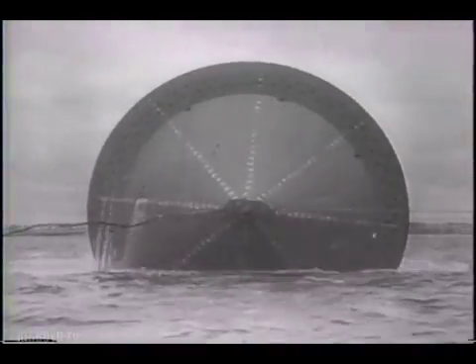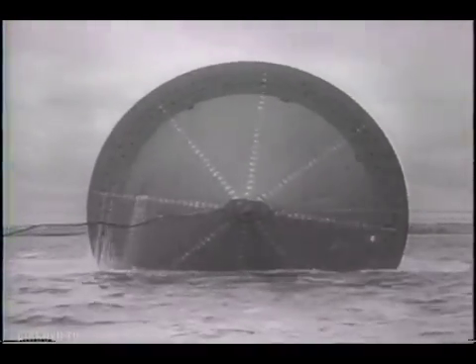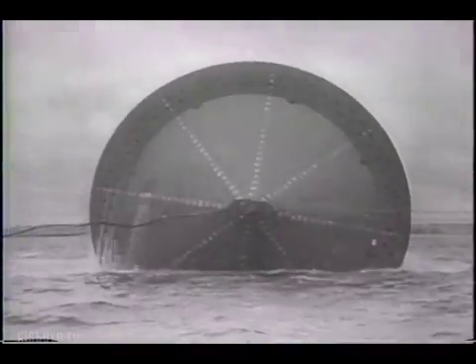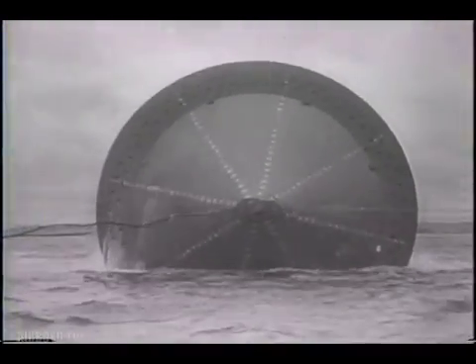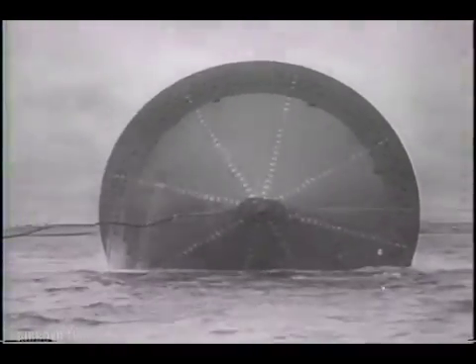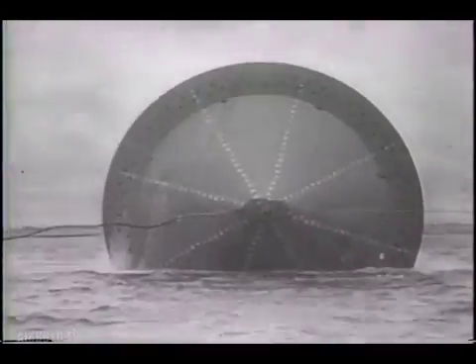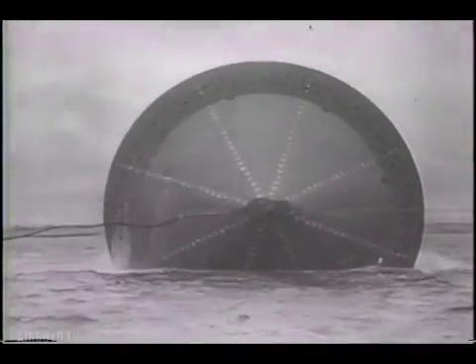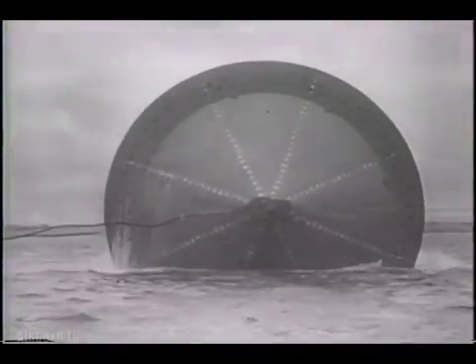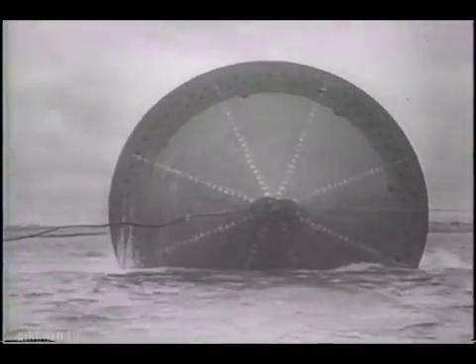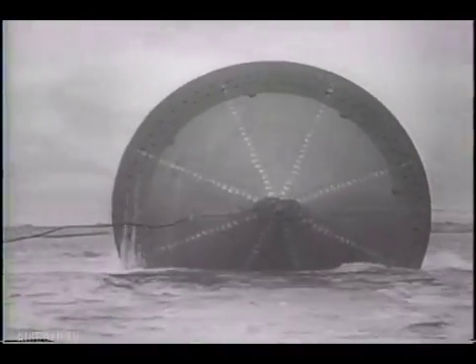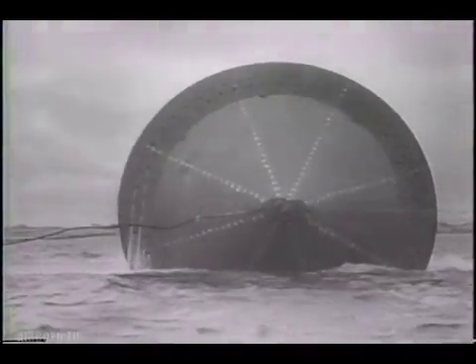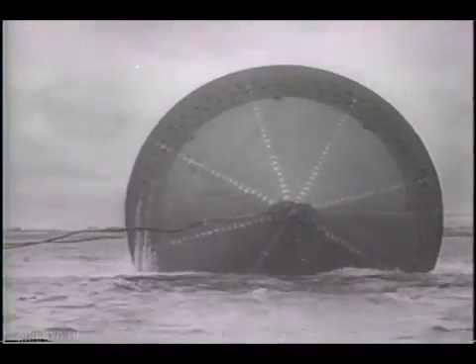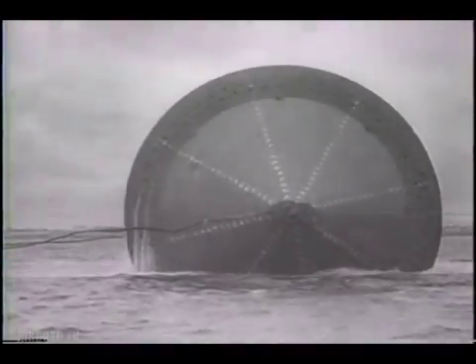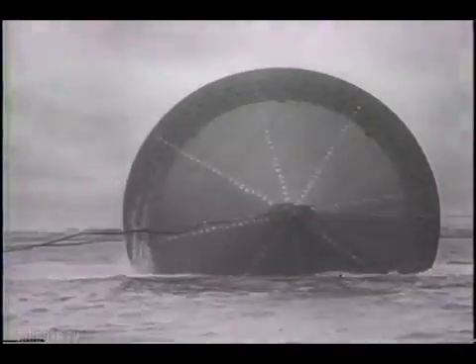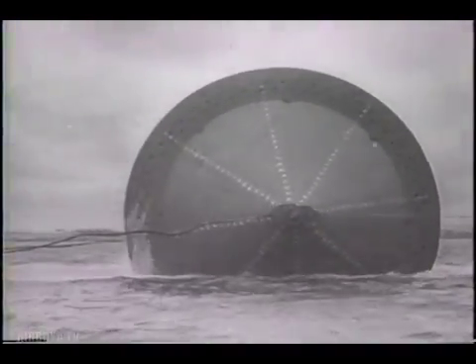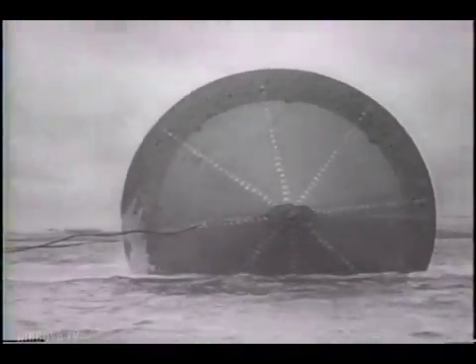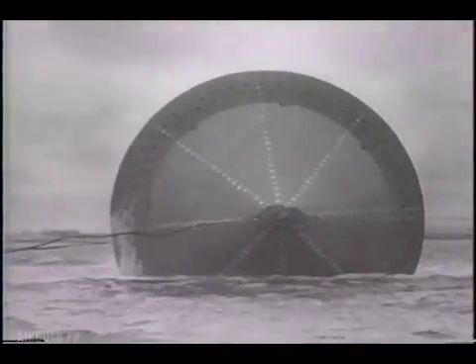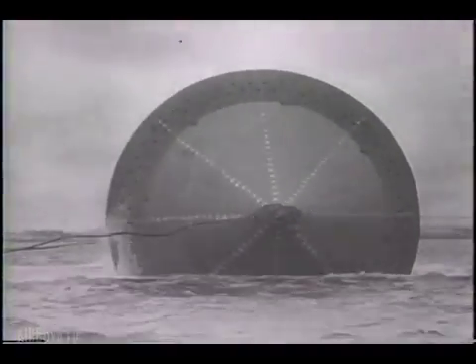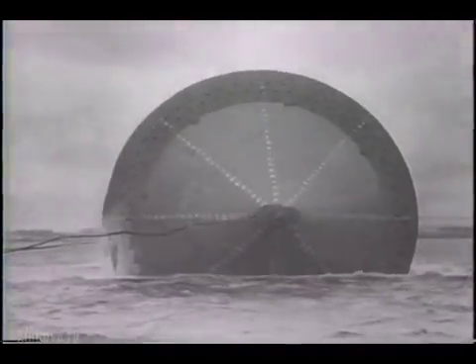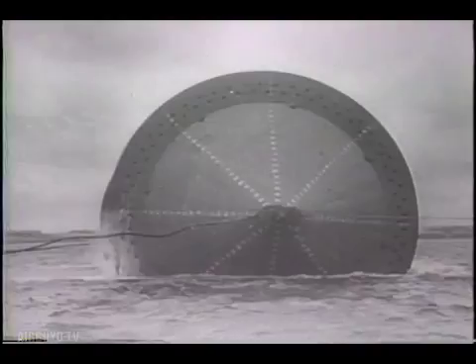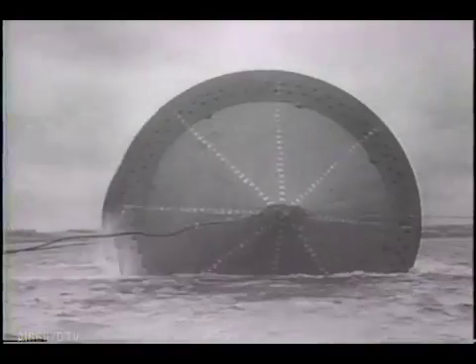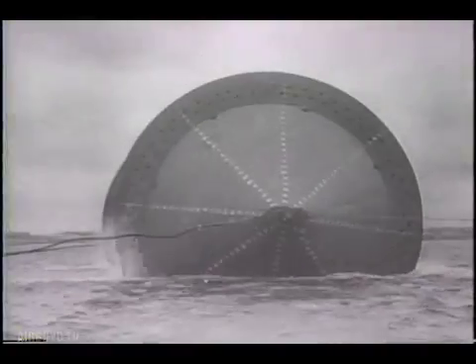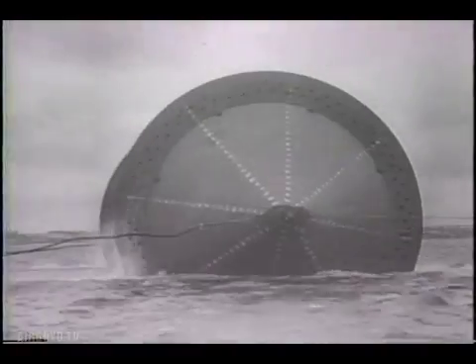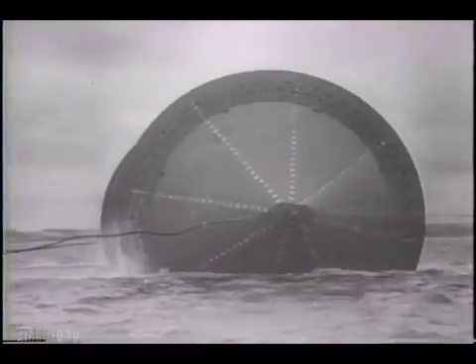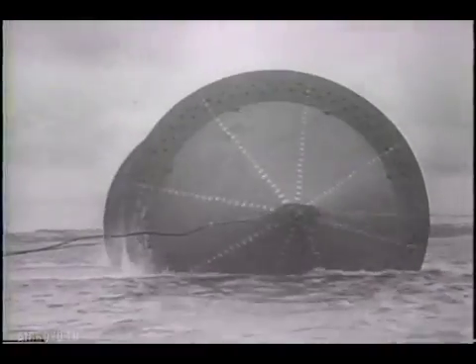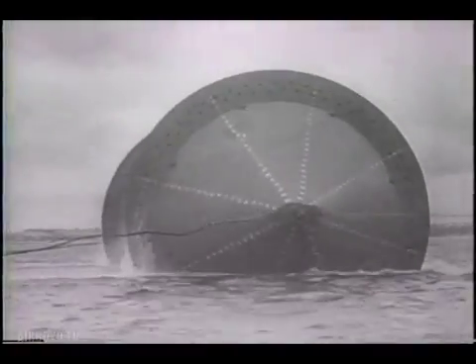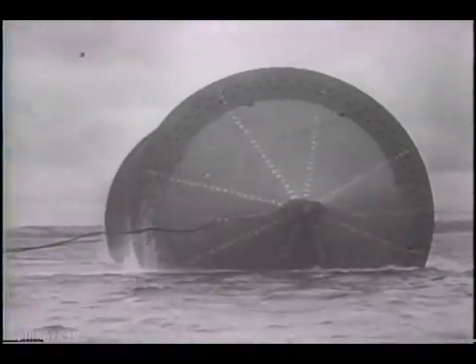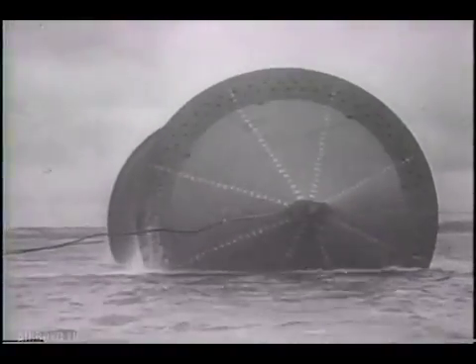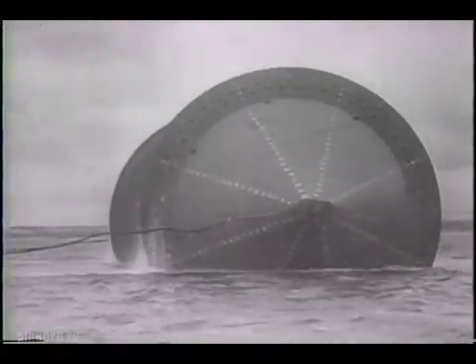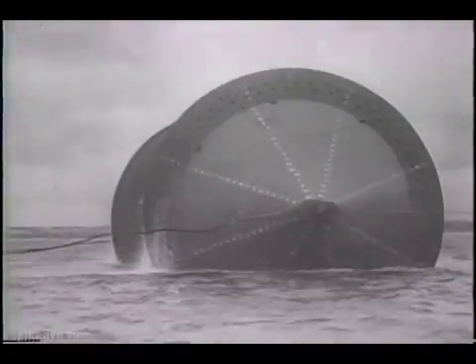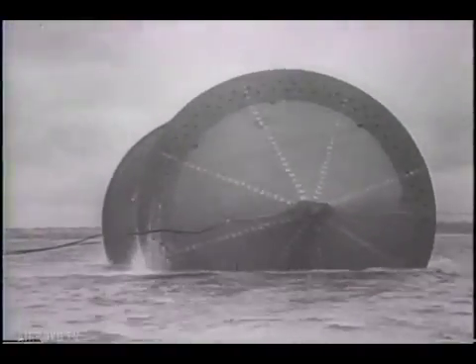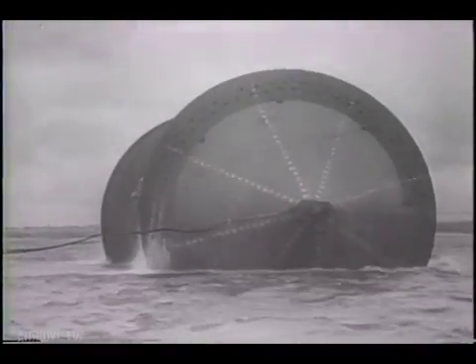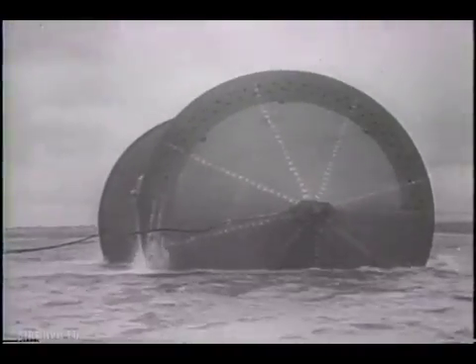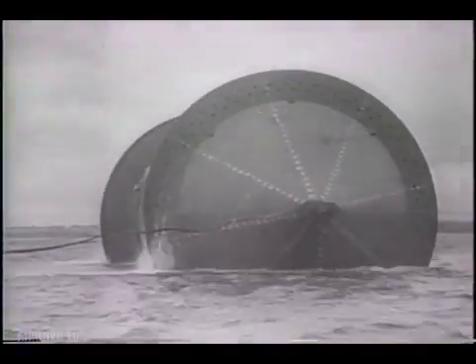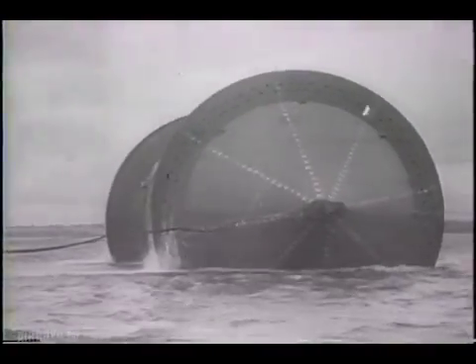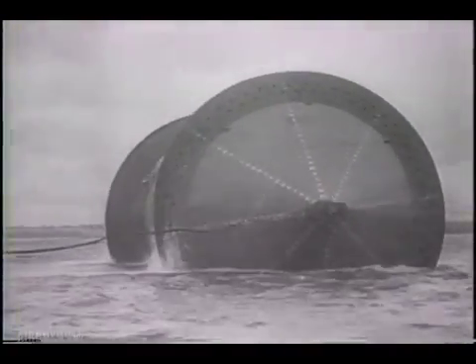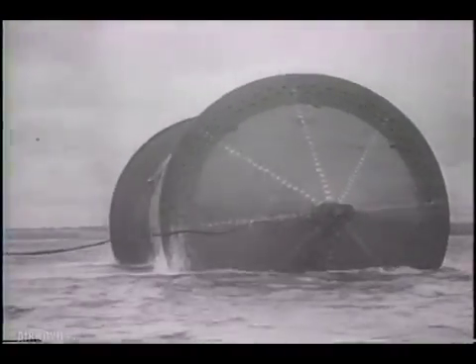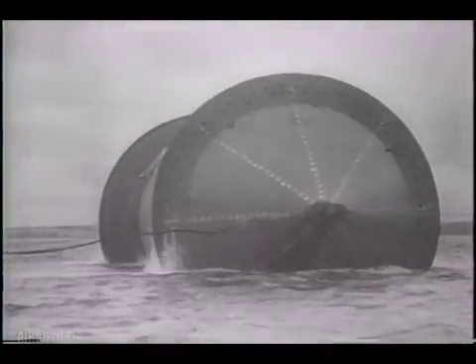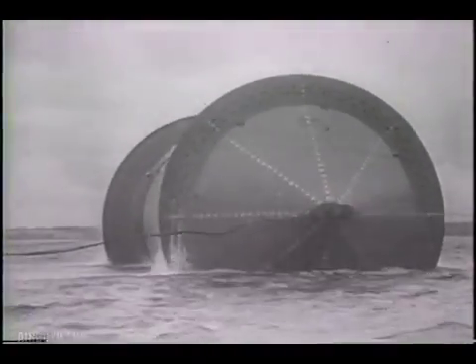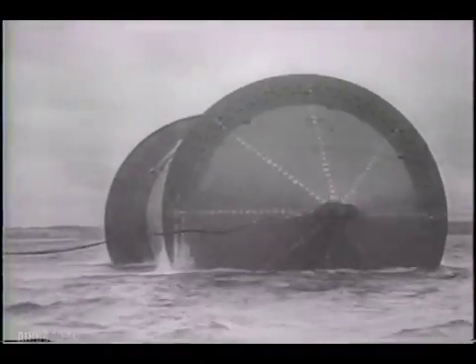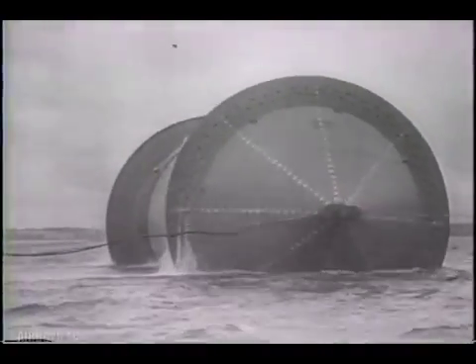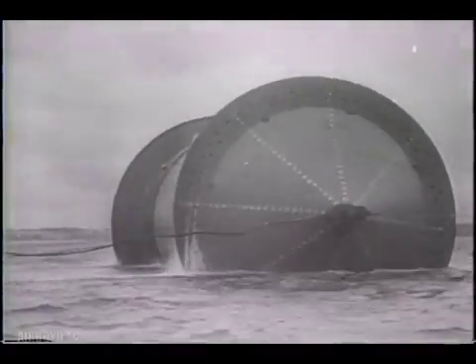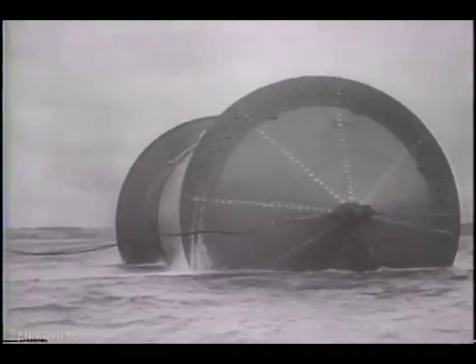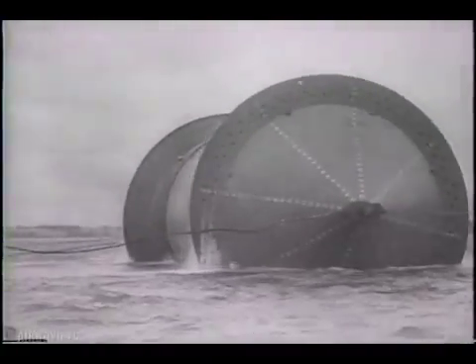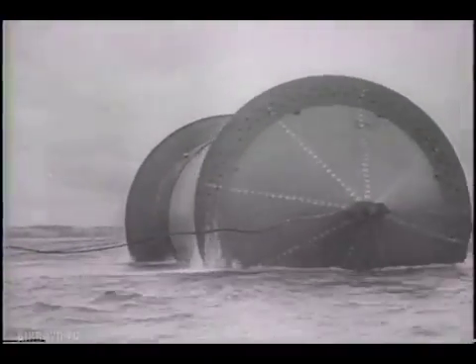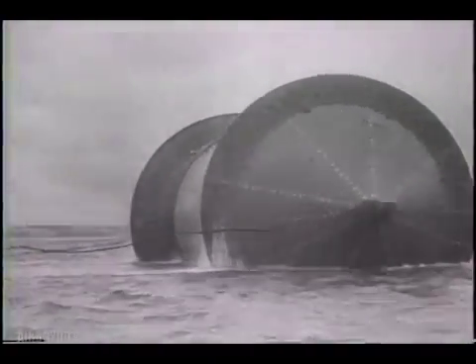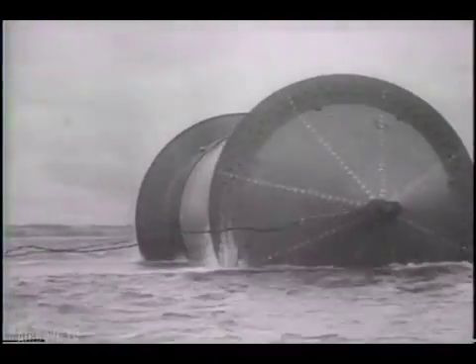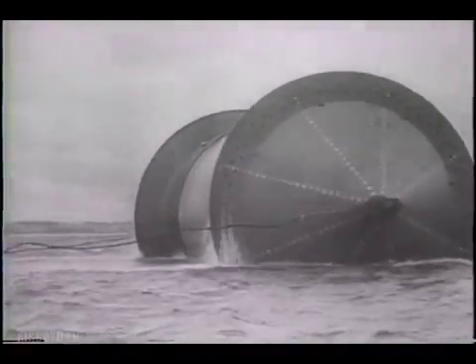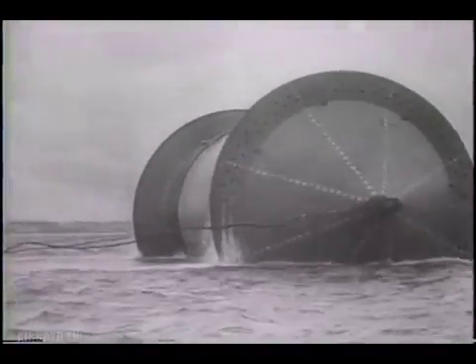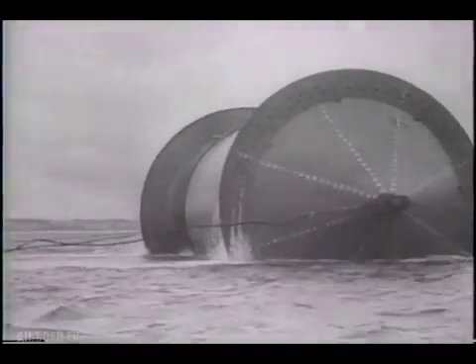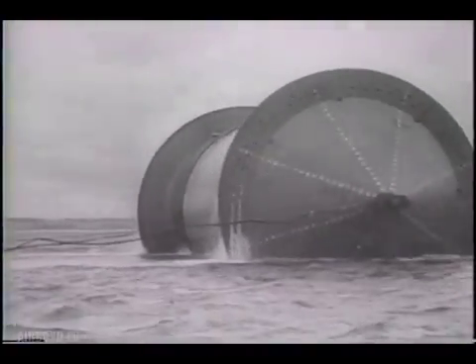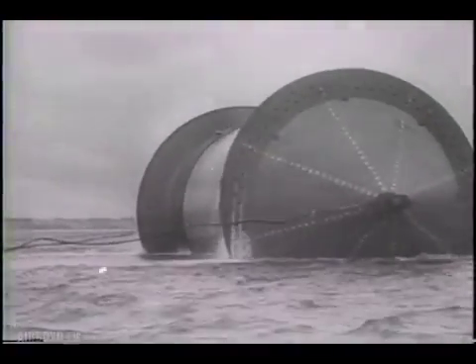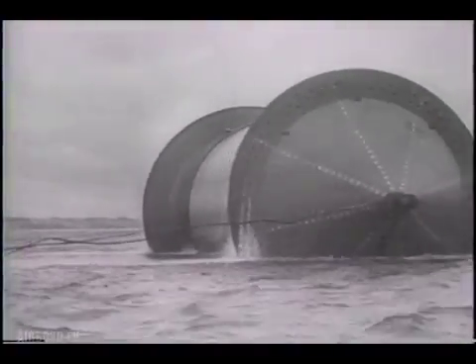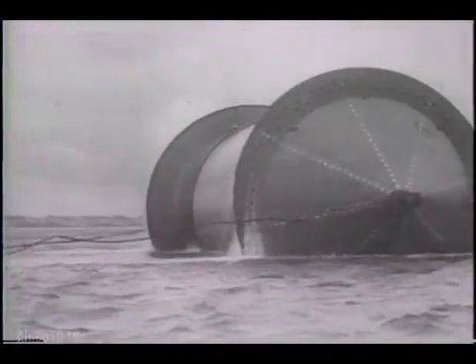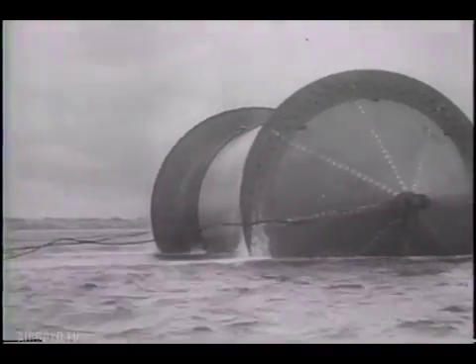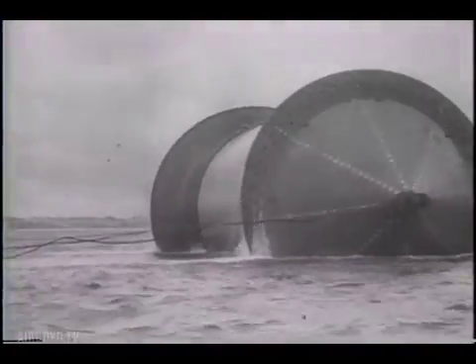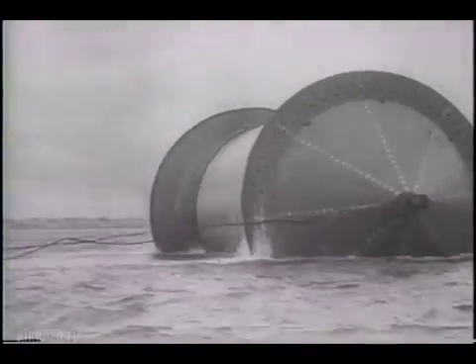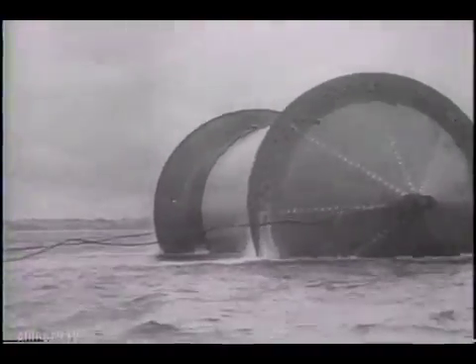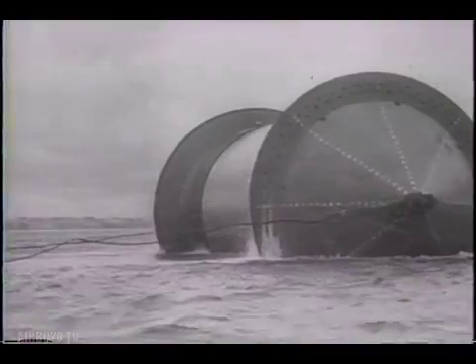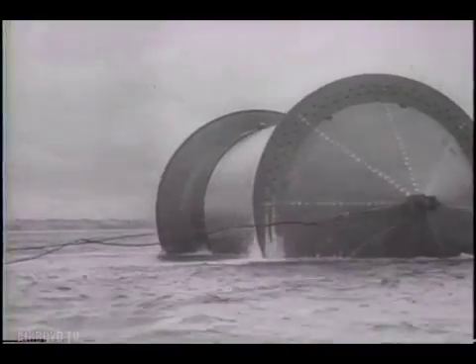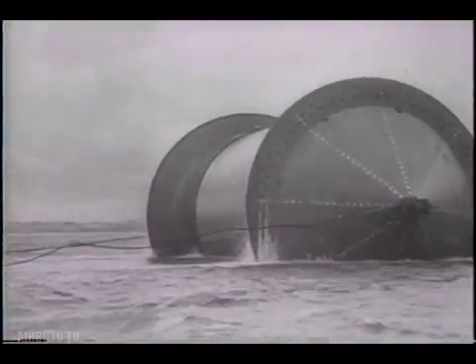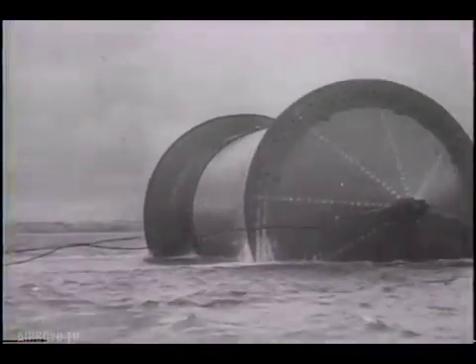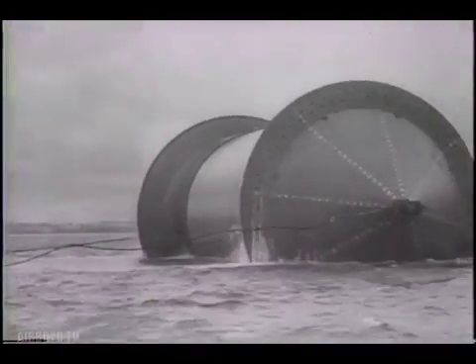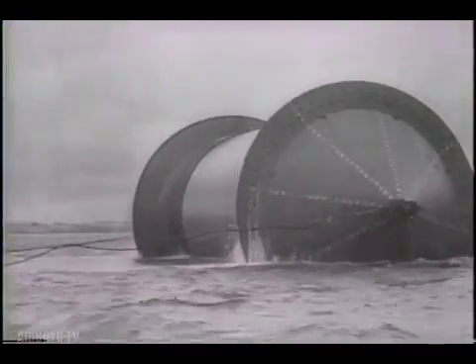Each of these drums weighed 1,600 tons and carried 70 miles of pipe. They were made hollow for buoyancy.